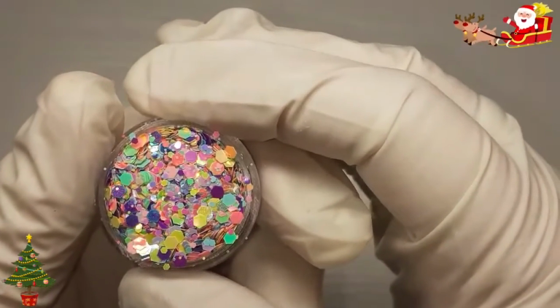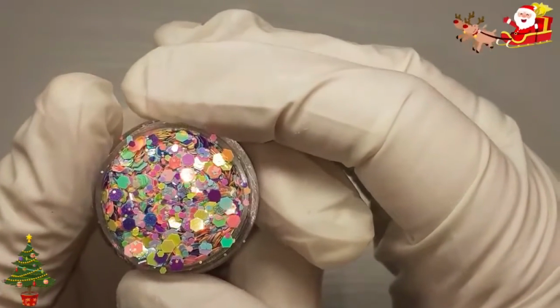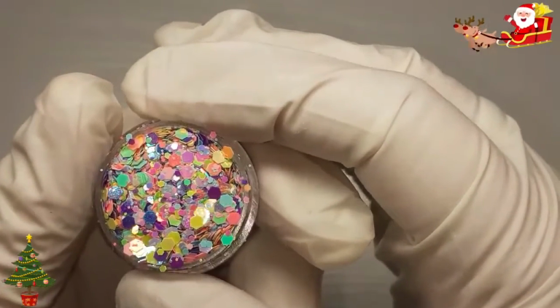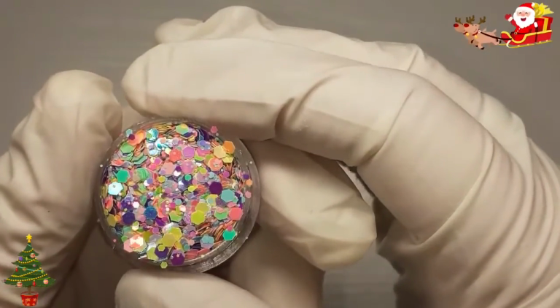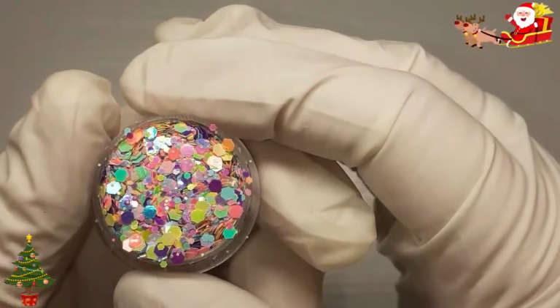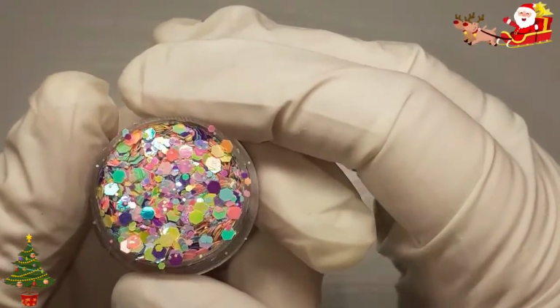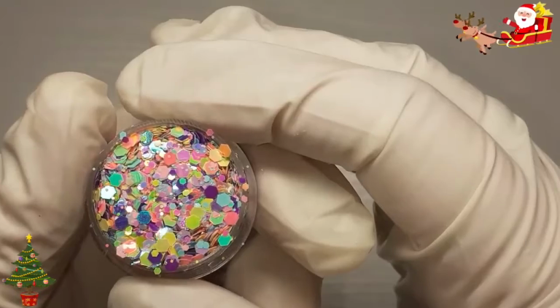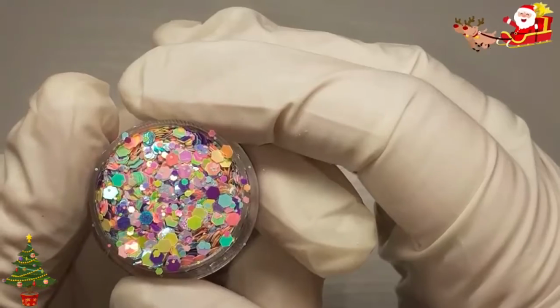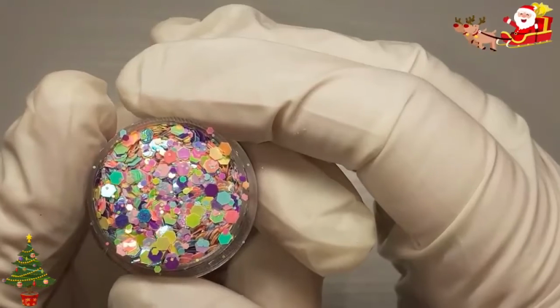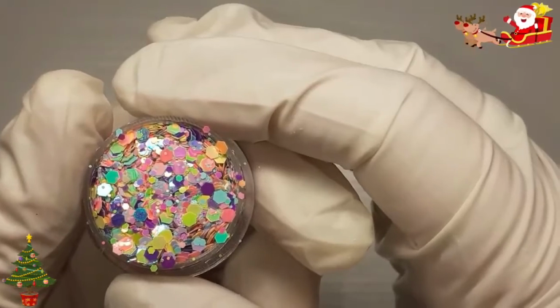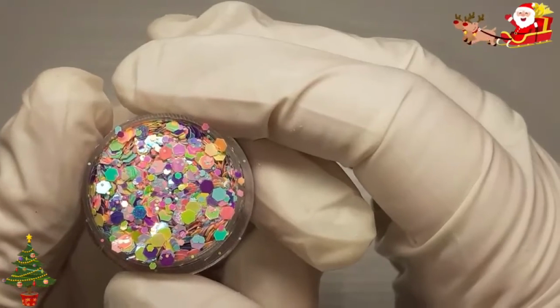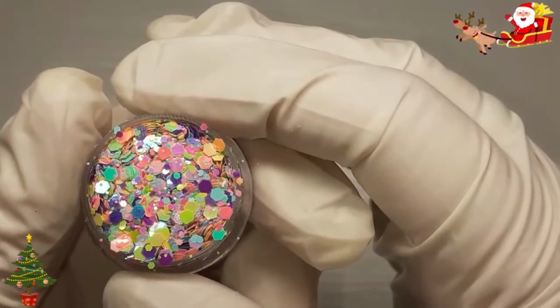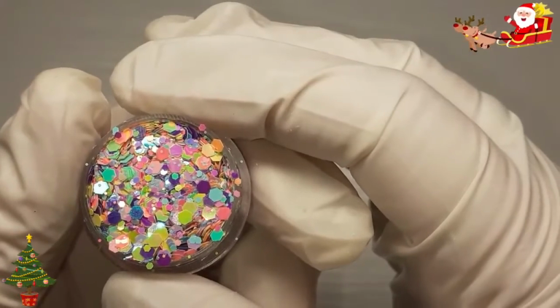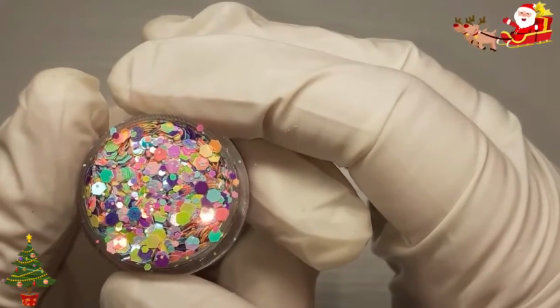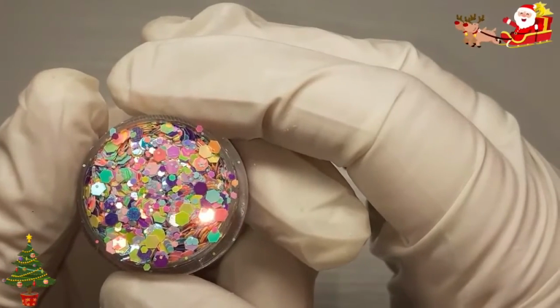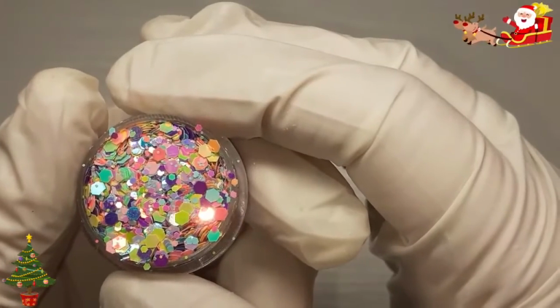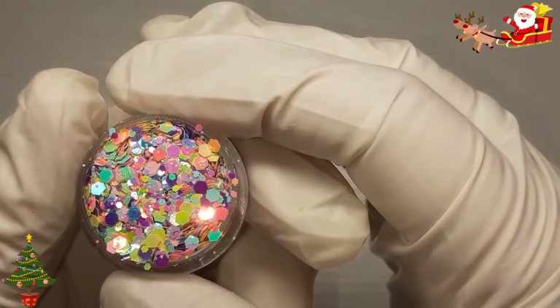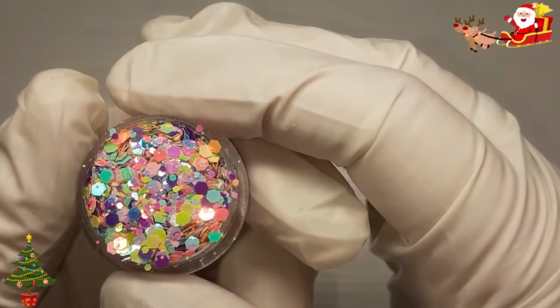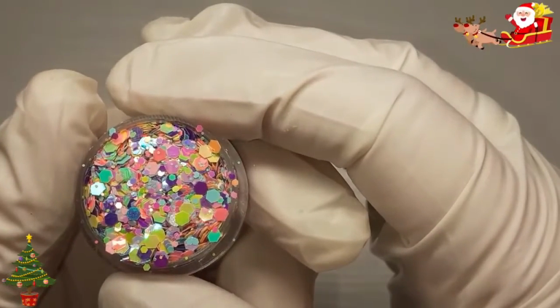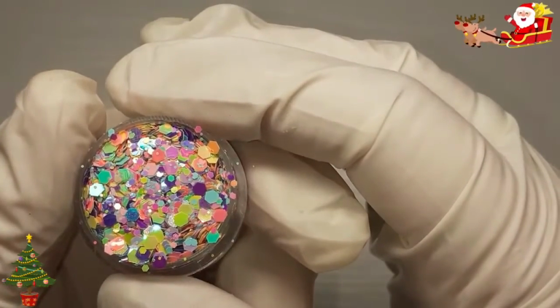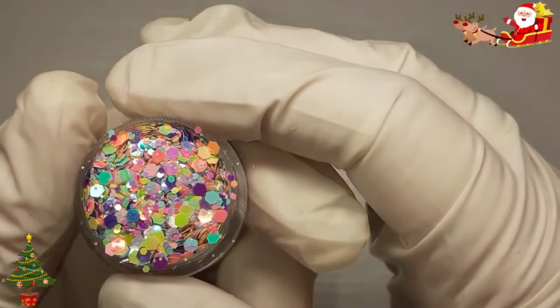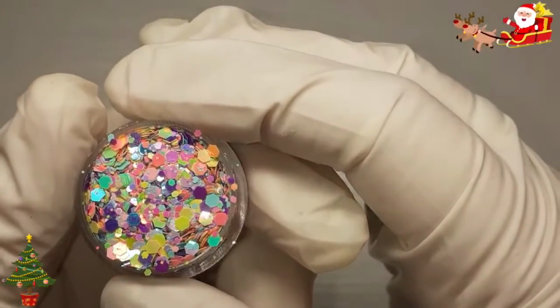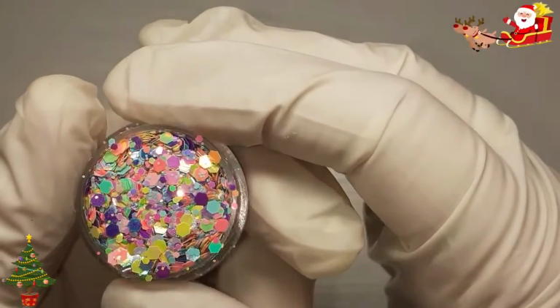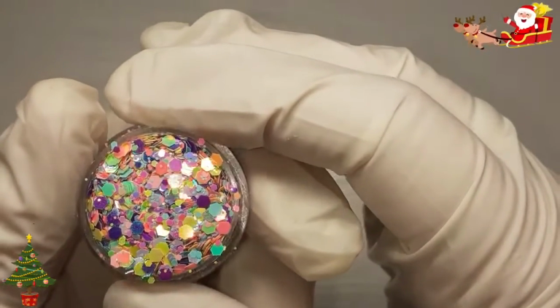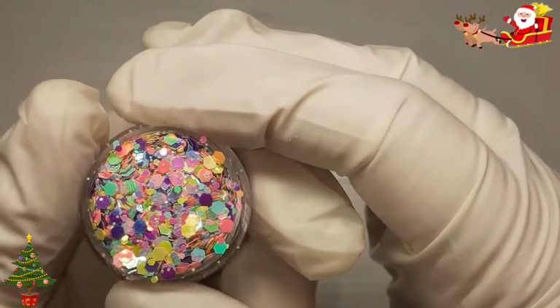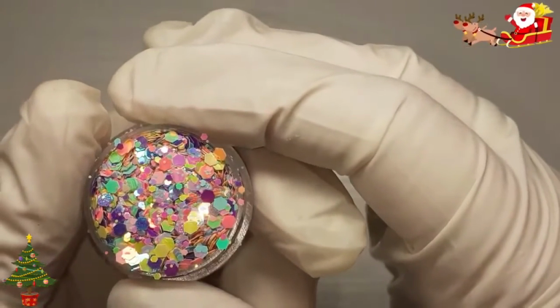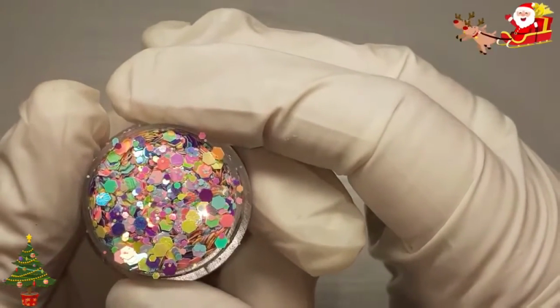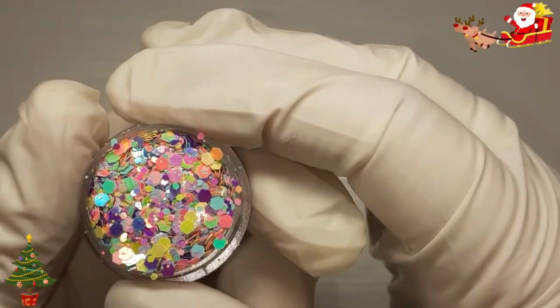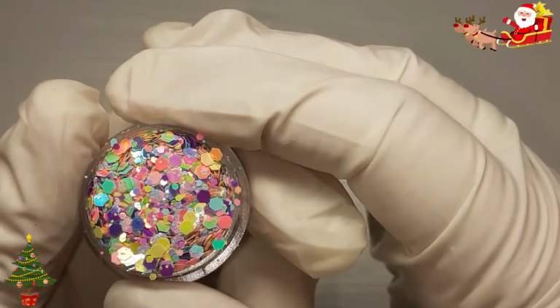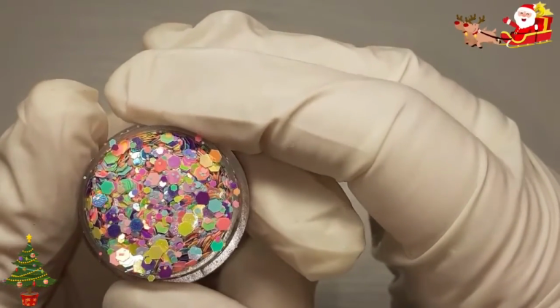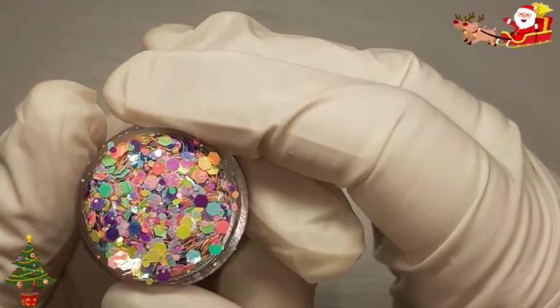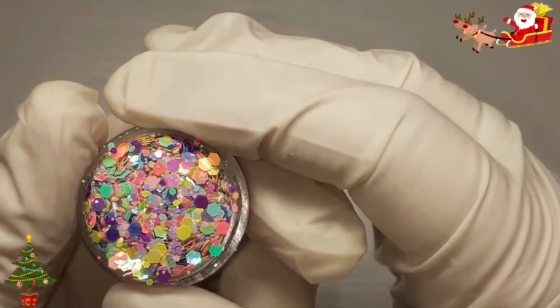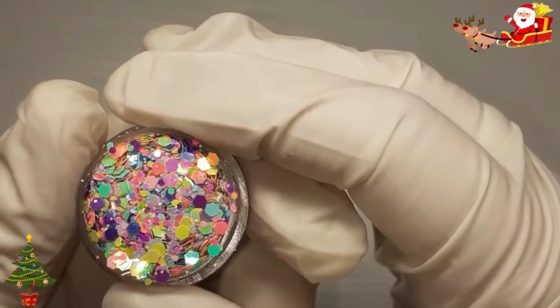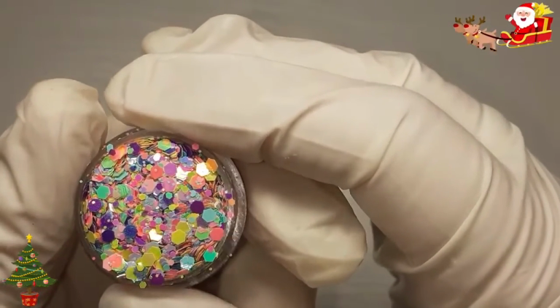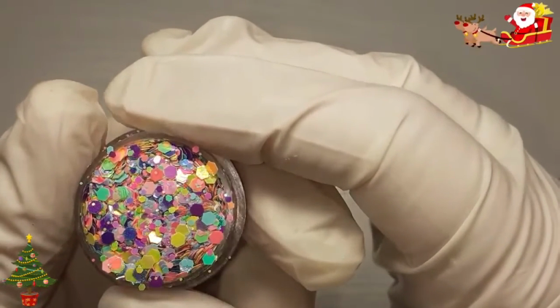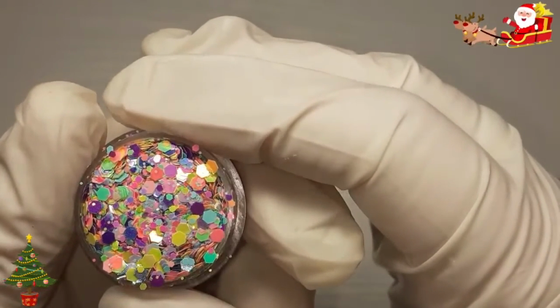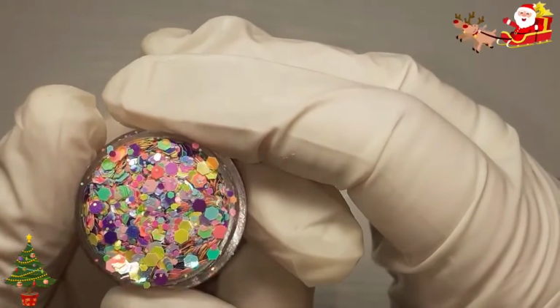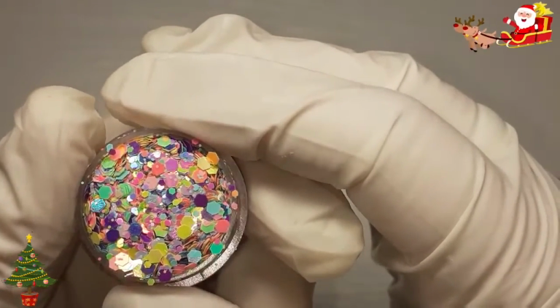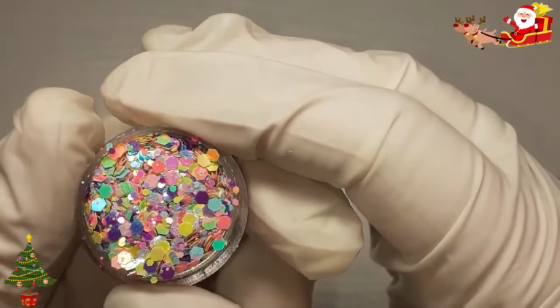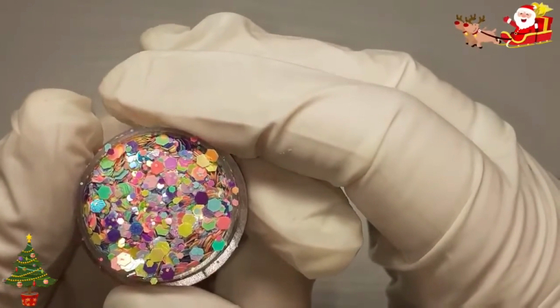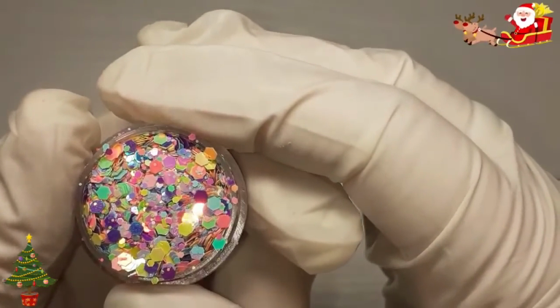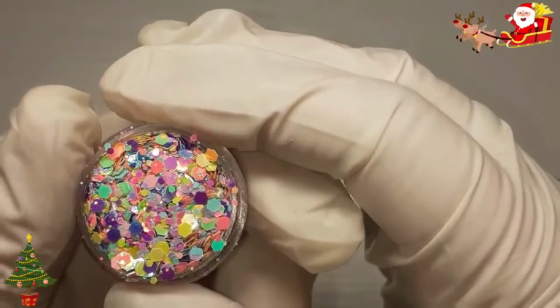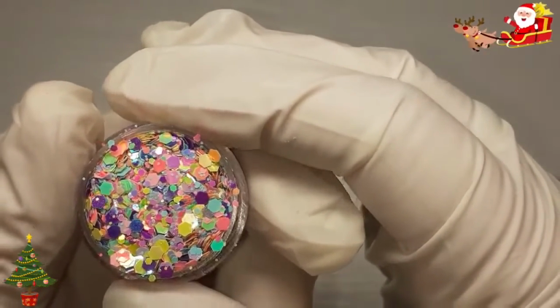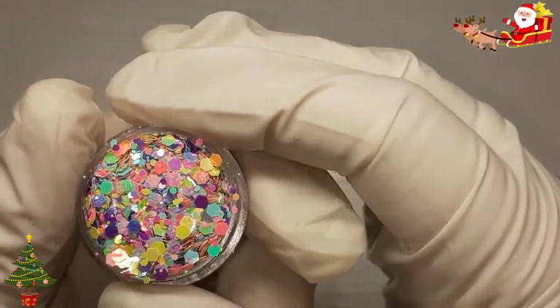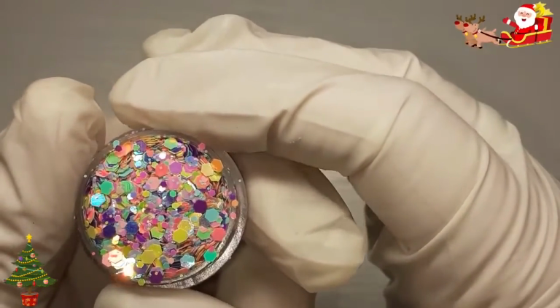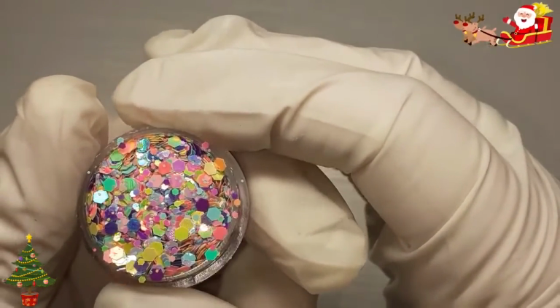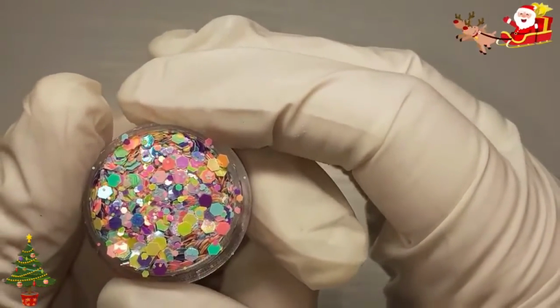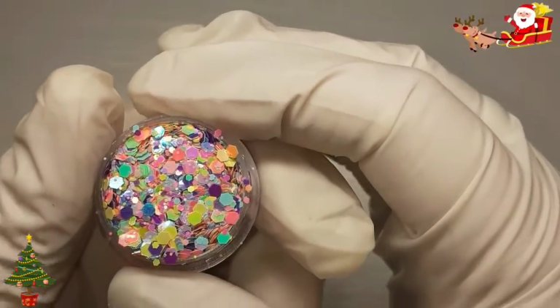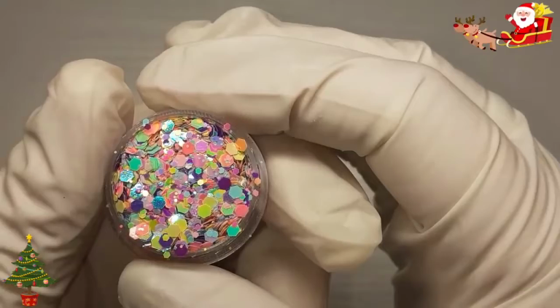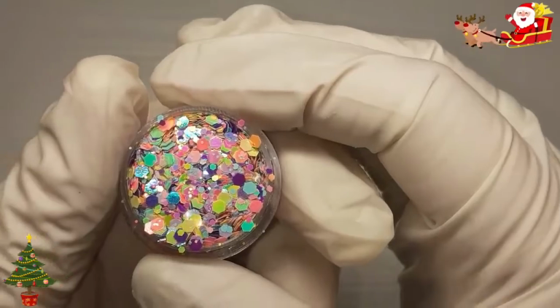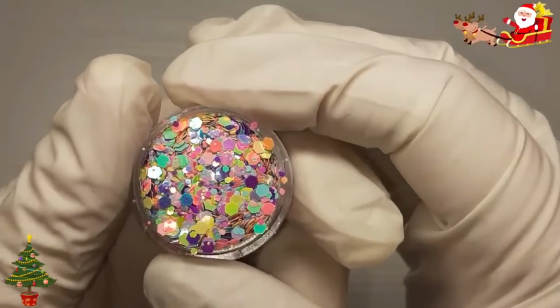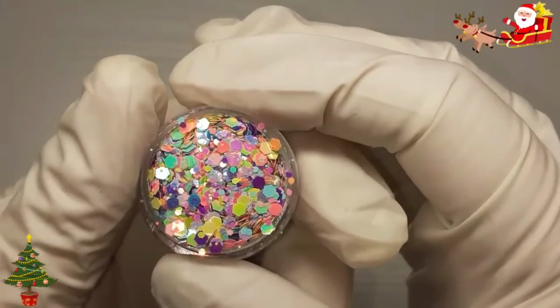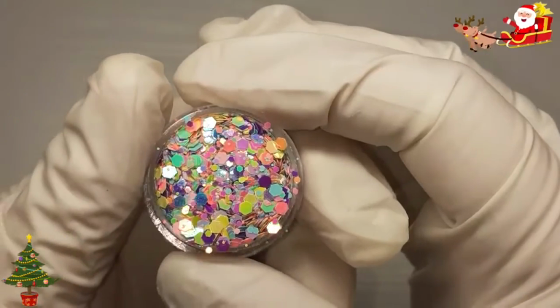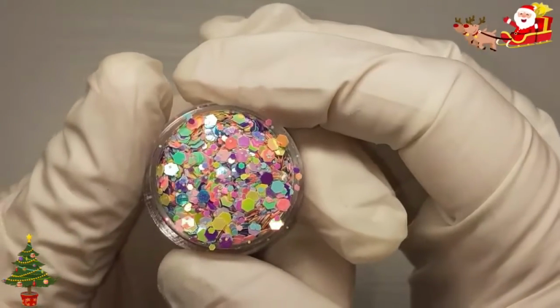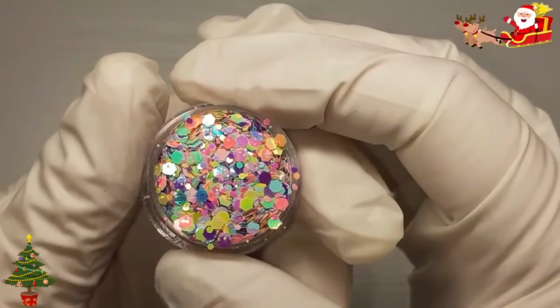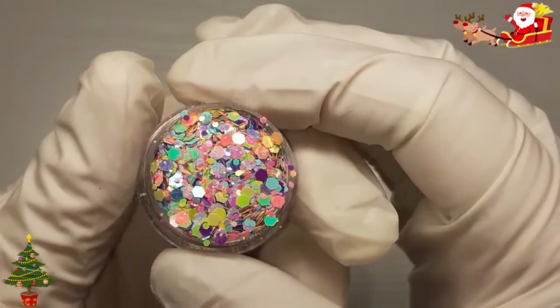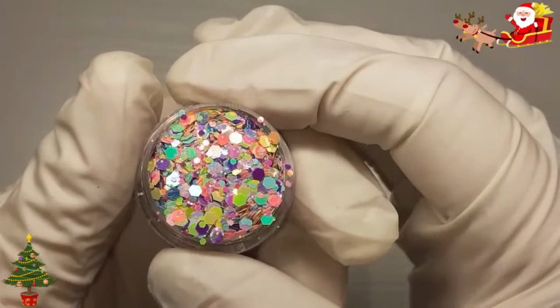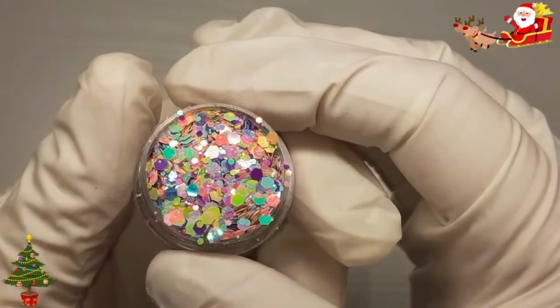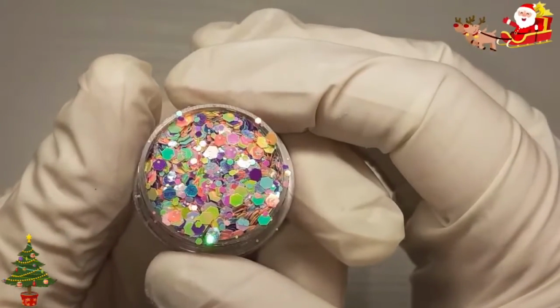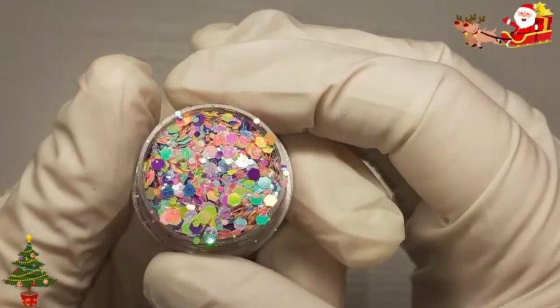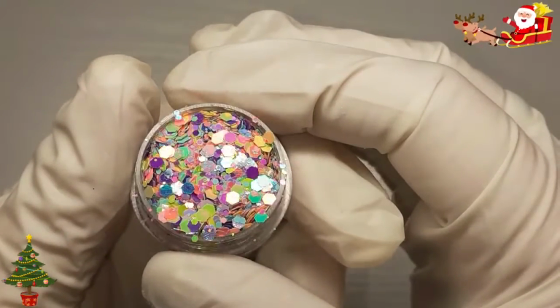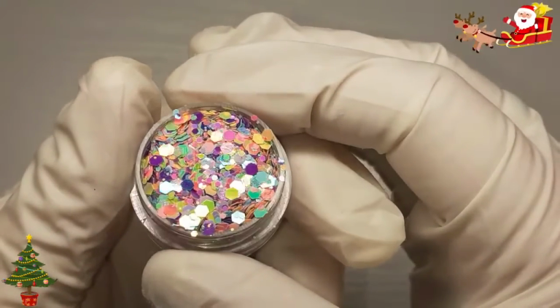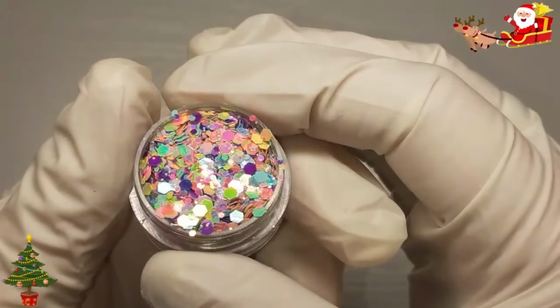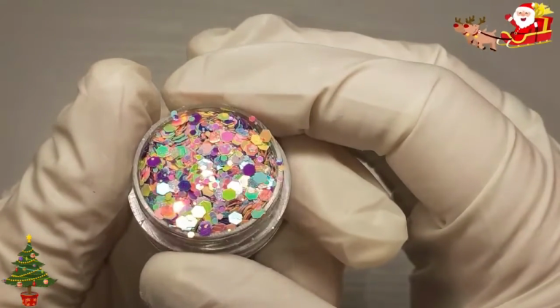So we have some pinks, yellows, greens, purple, and some that are iridescent.